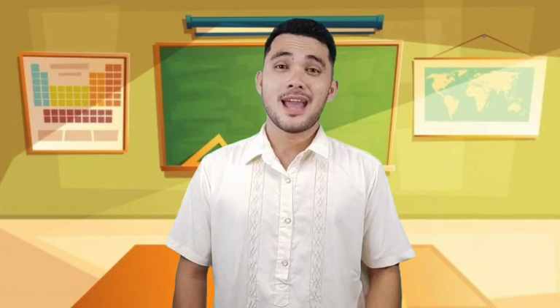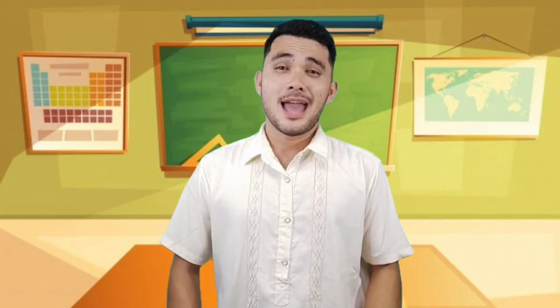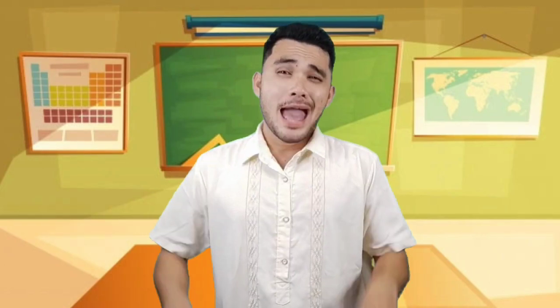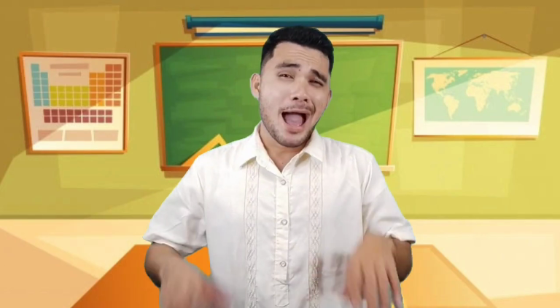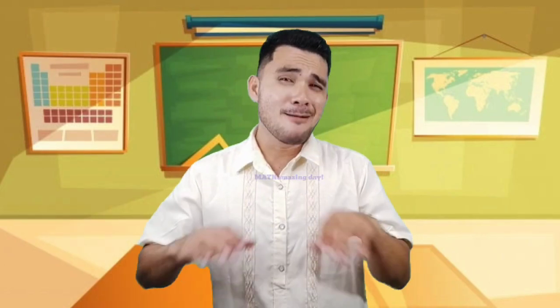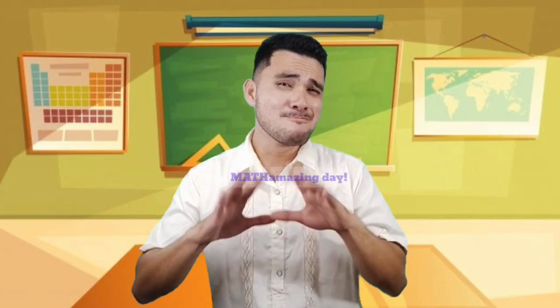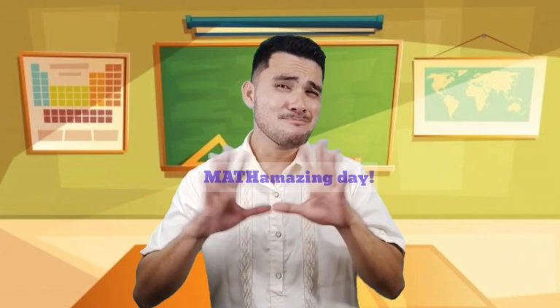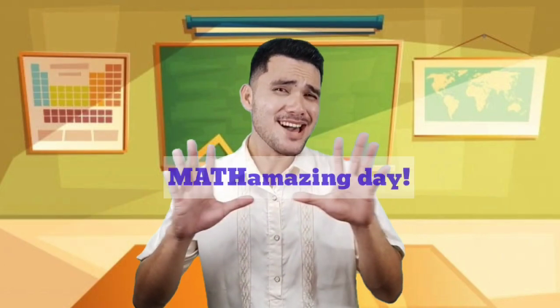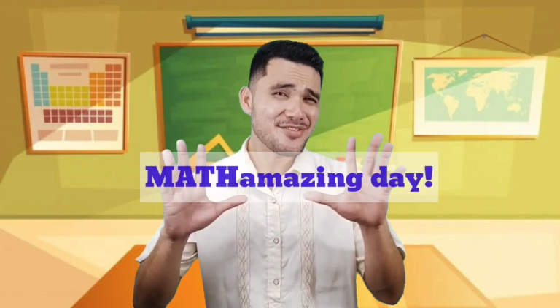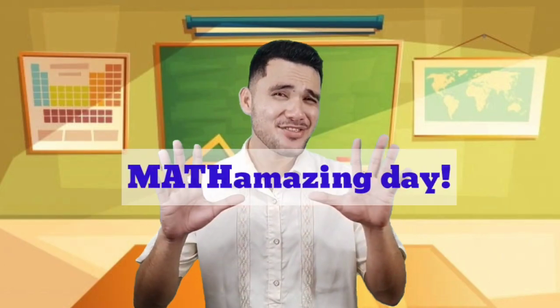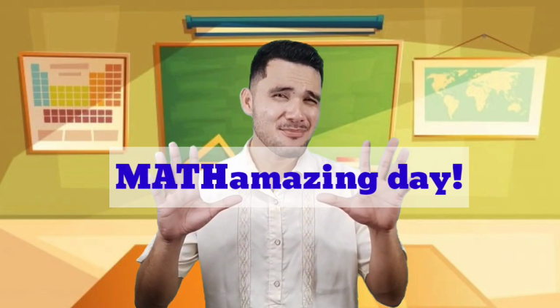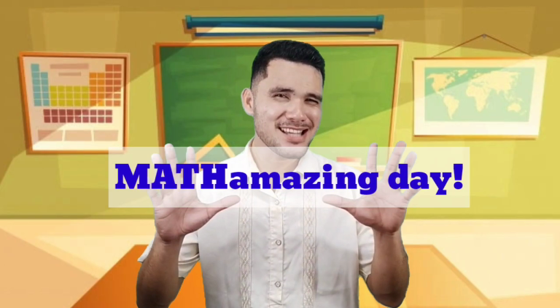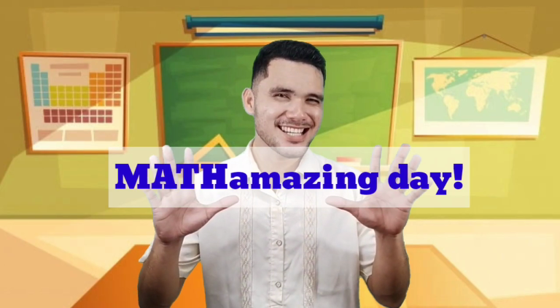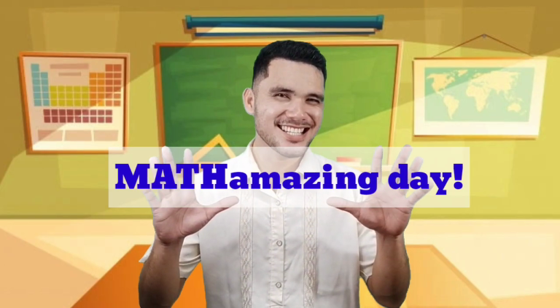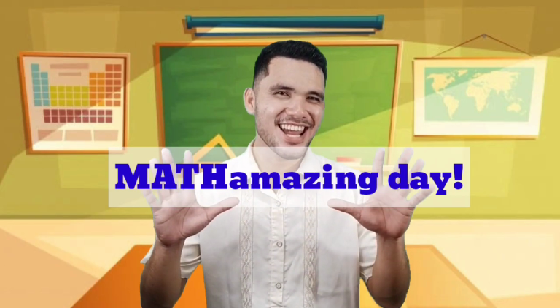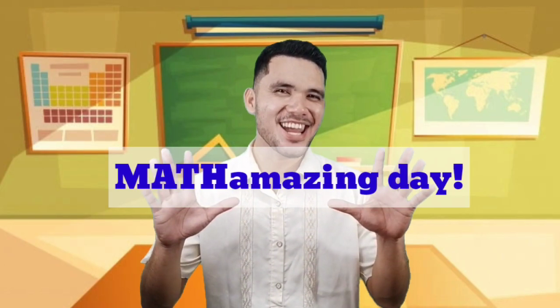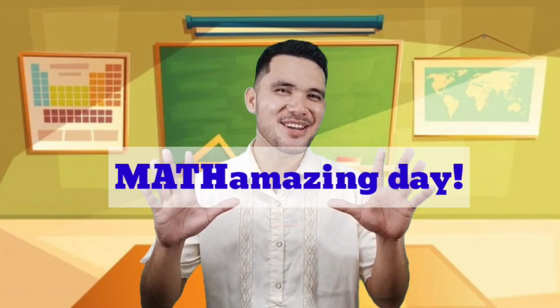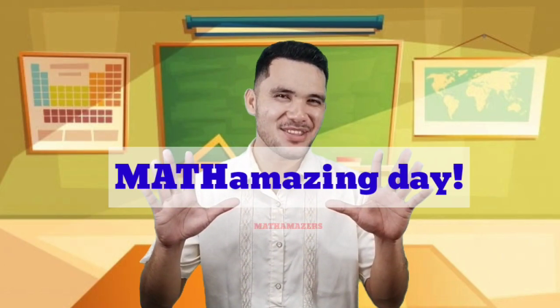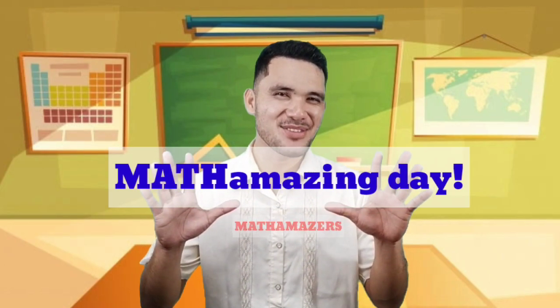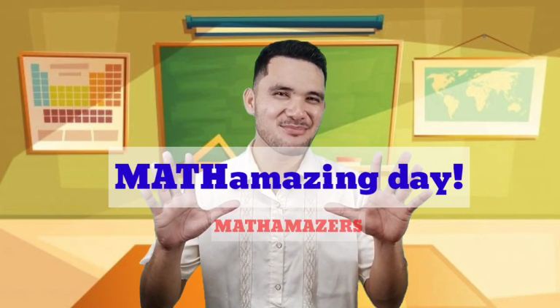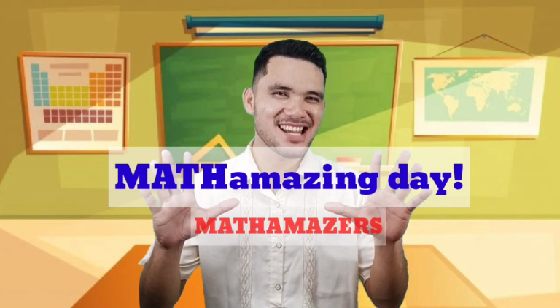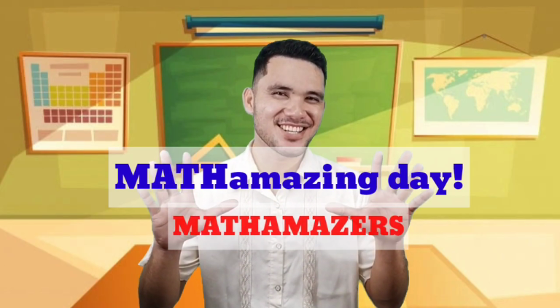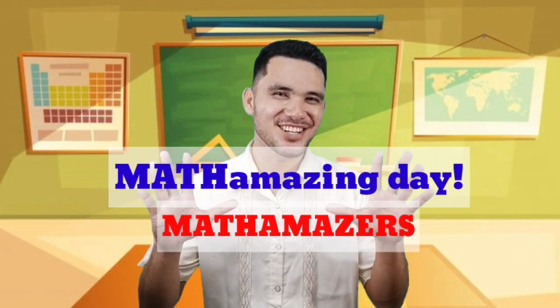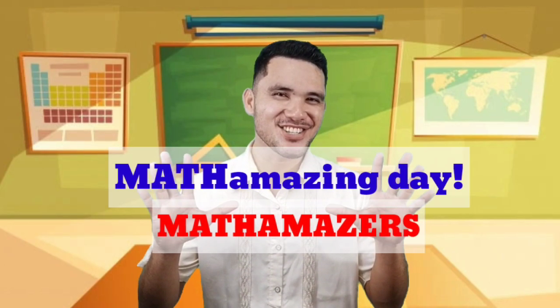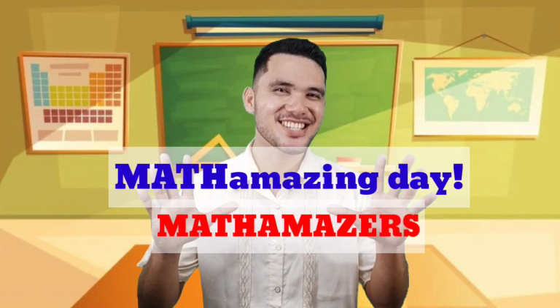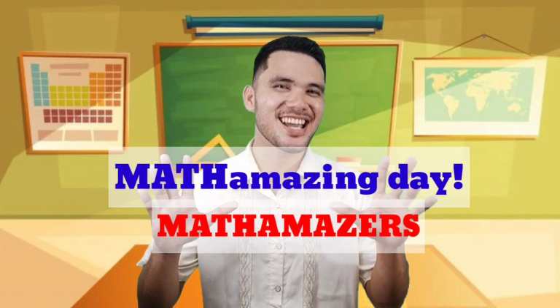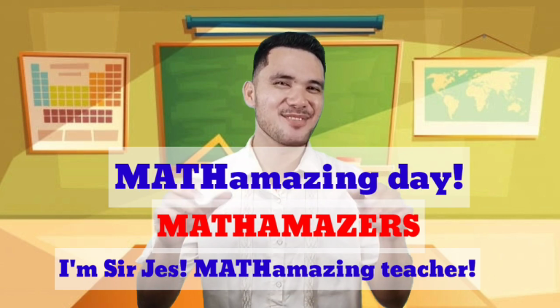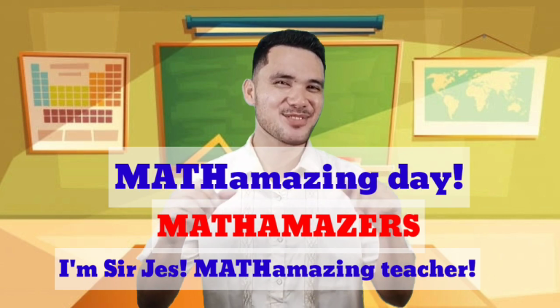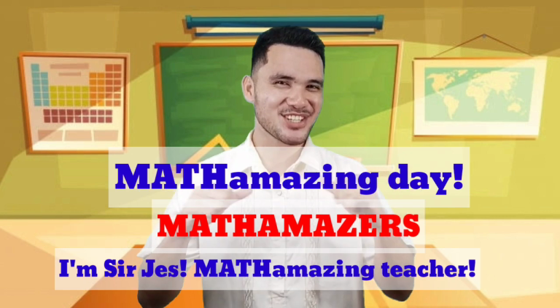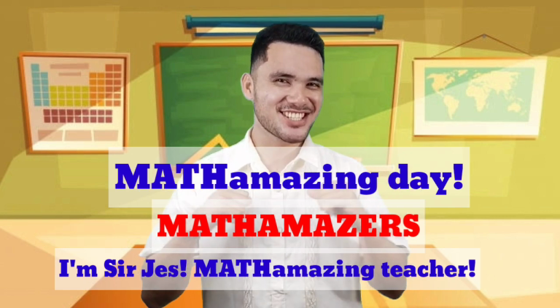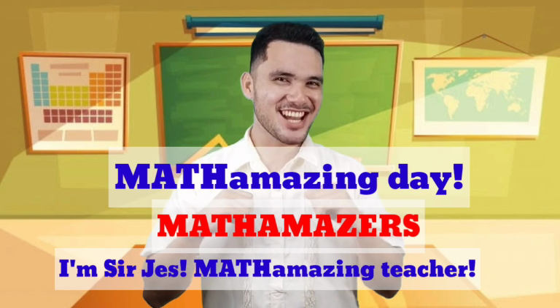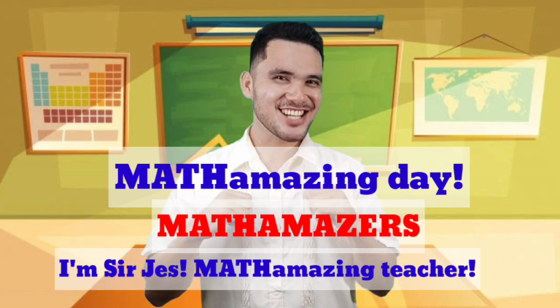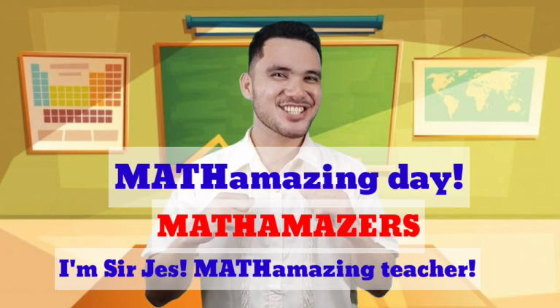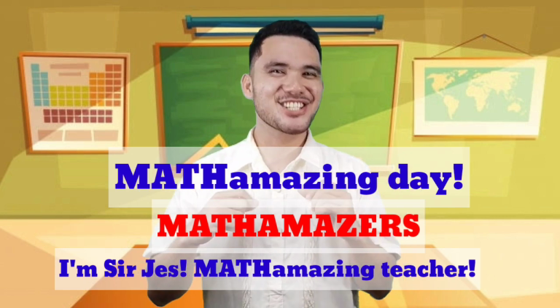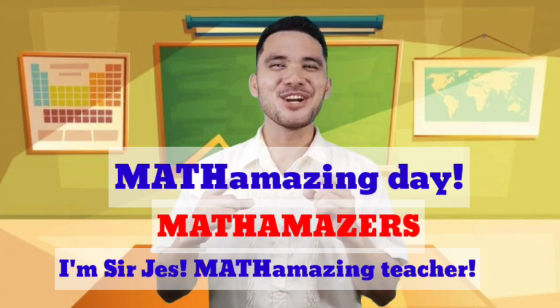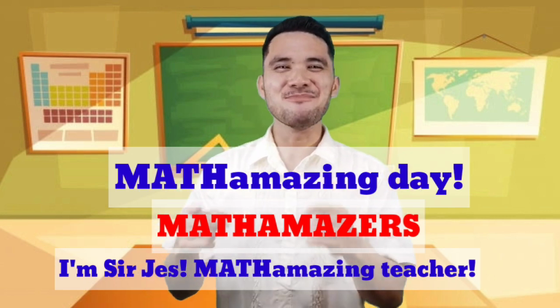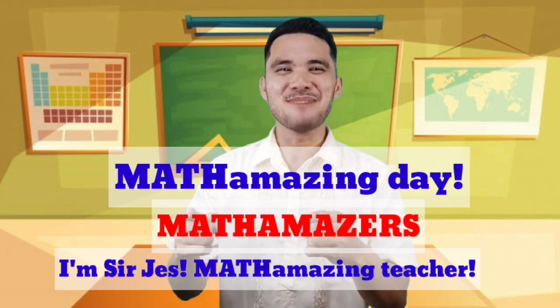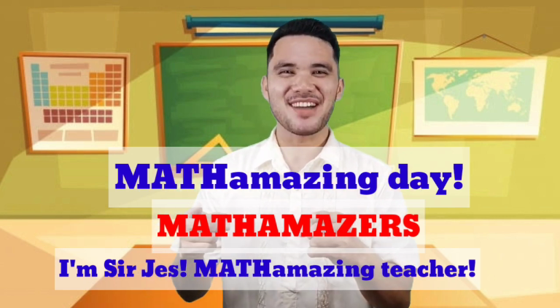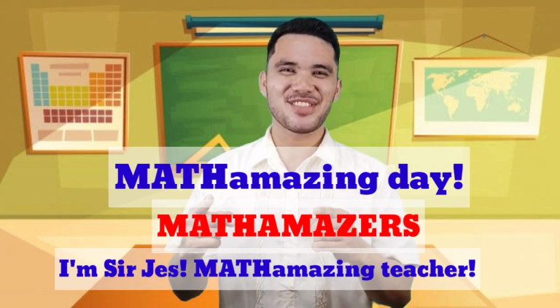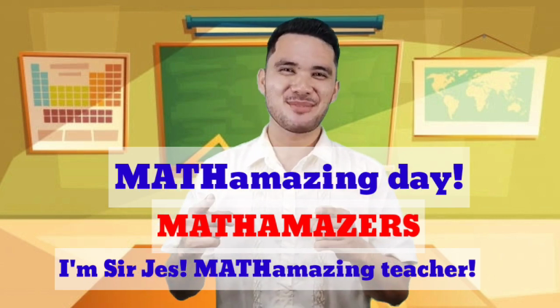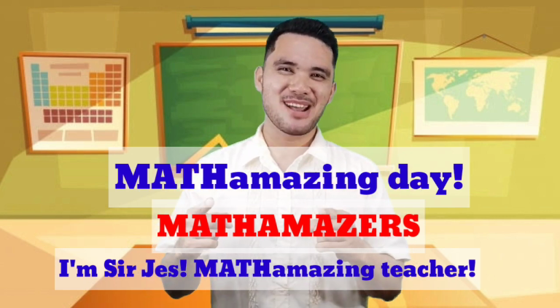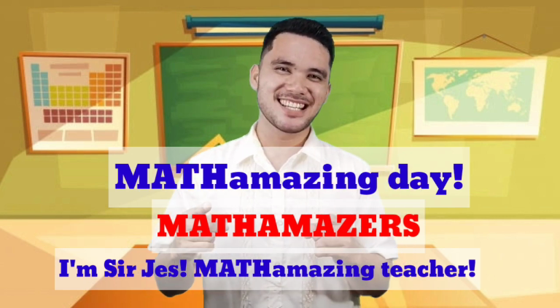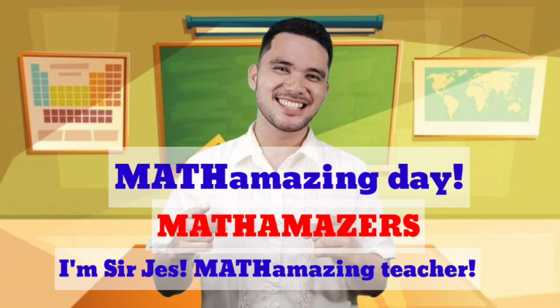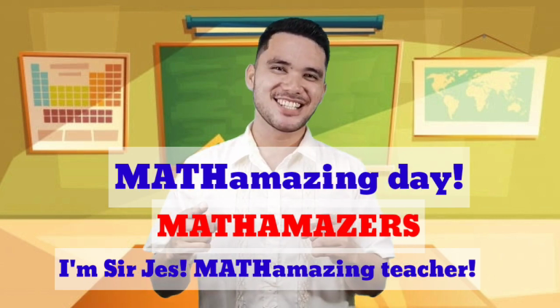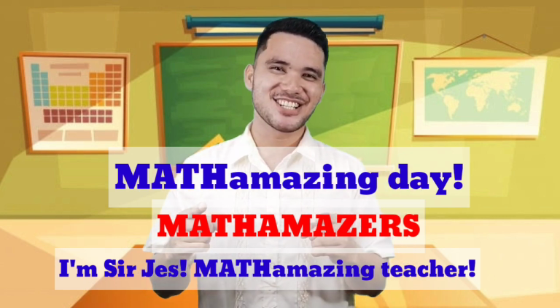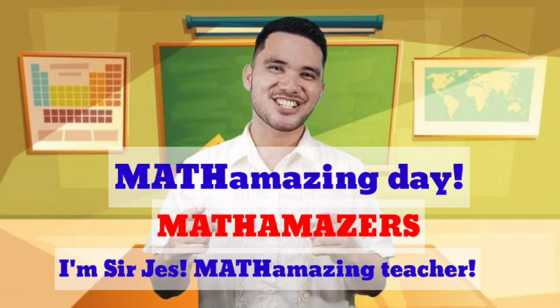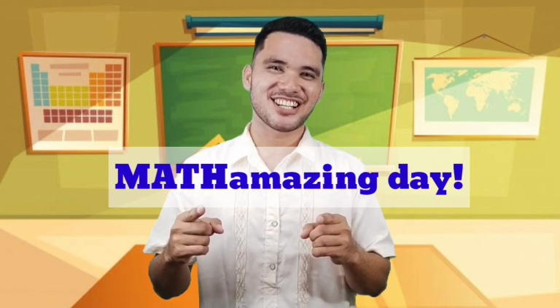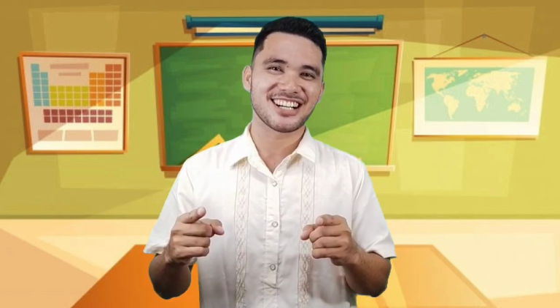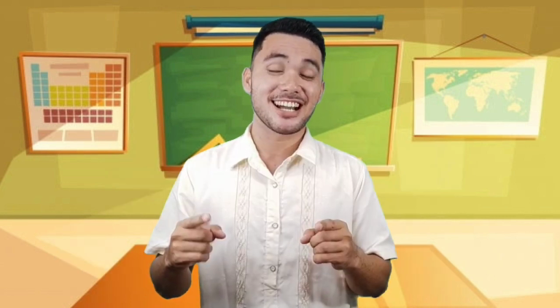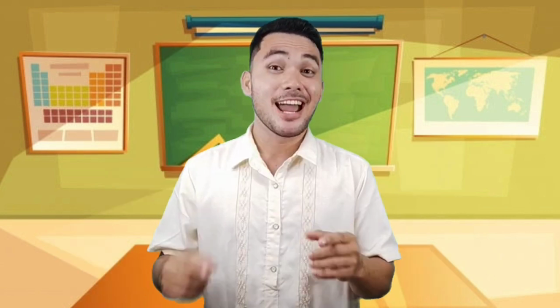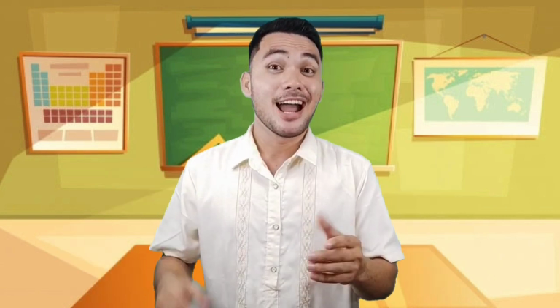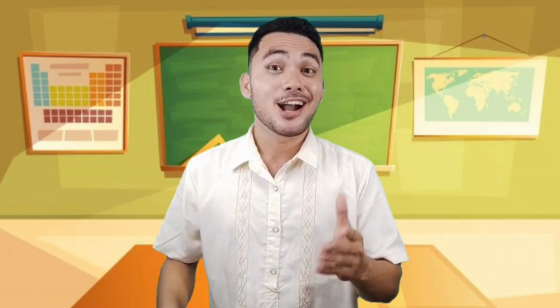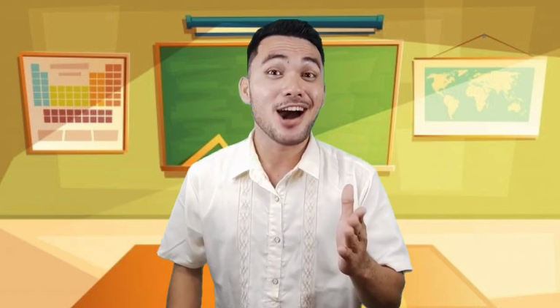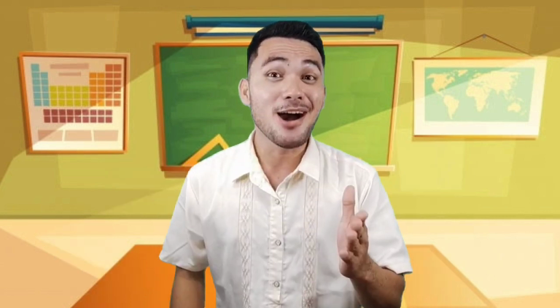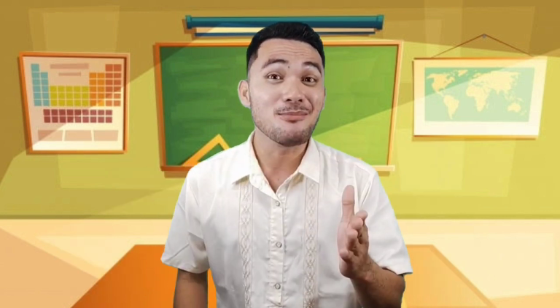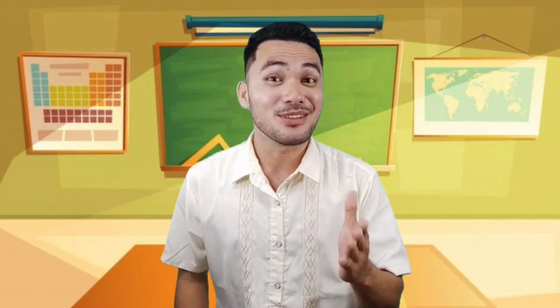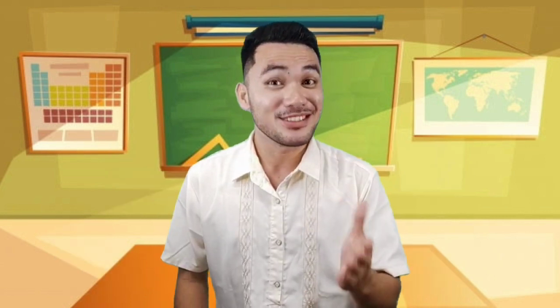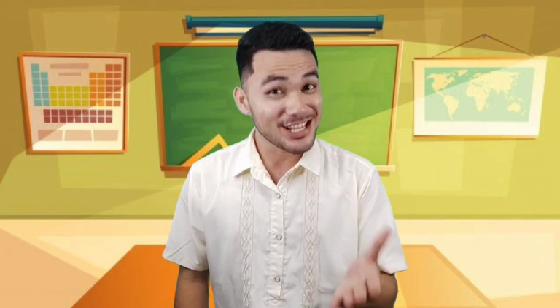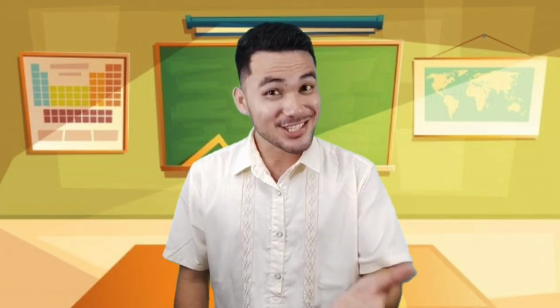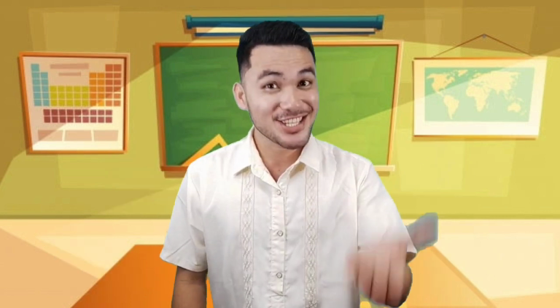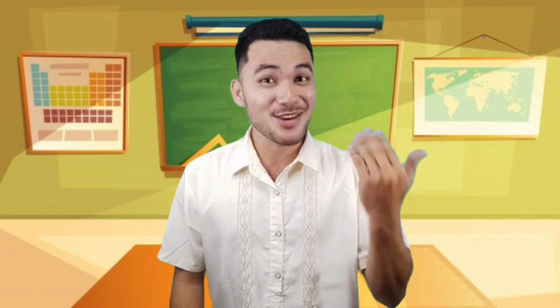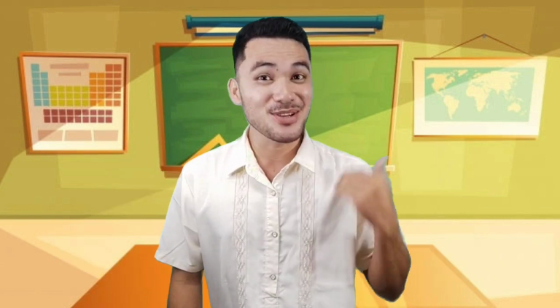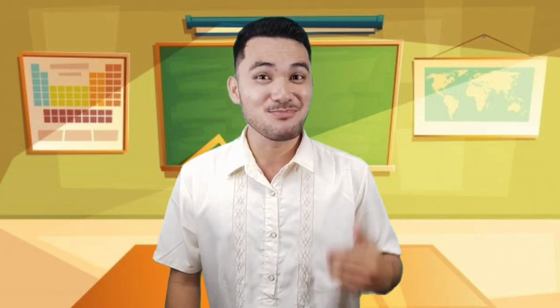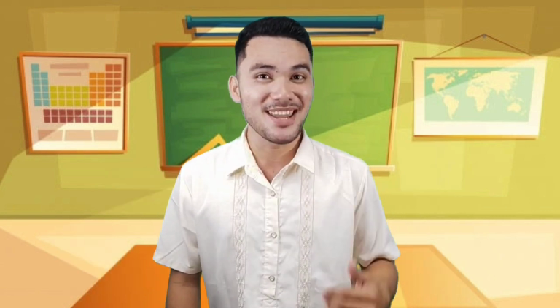A math-amazing day, math-amazers! I'm Sir Jess, your math-amazing teacher. Come, let's sing with me!